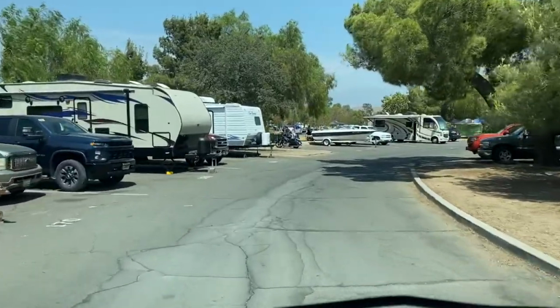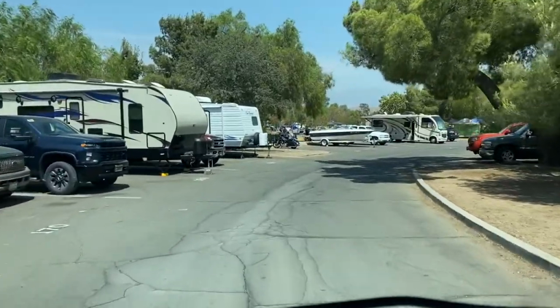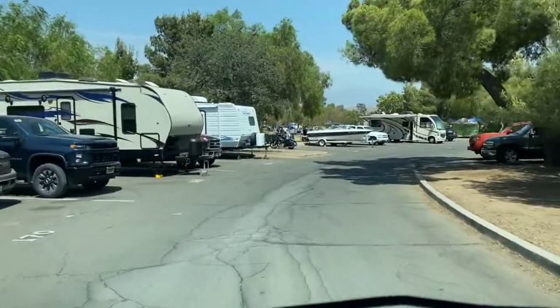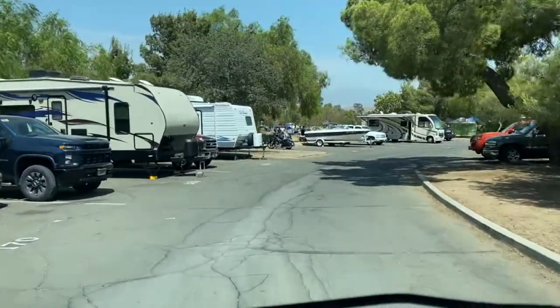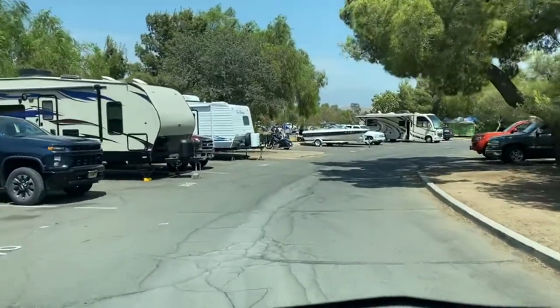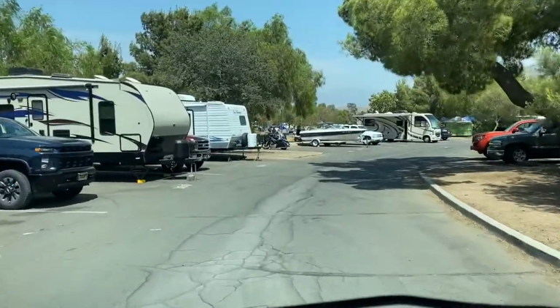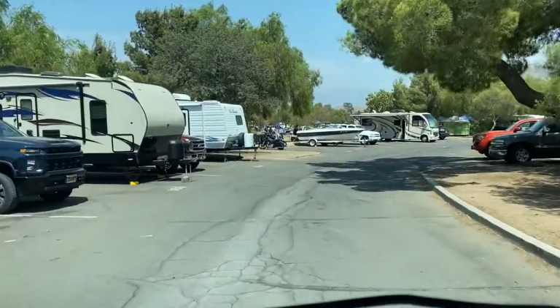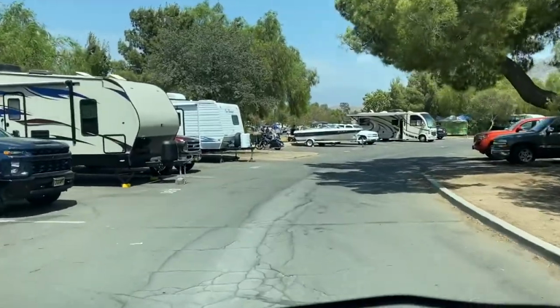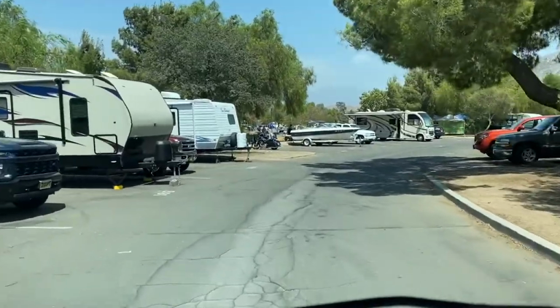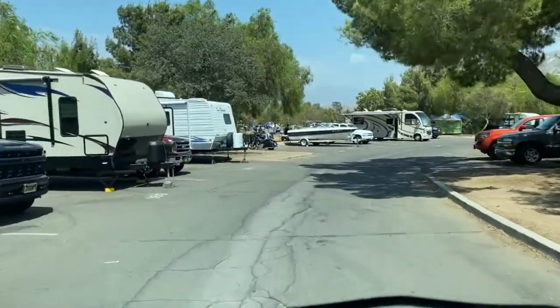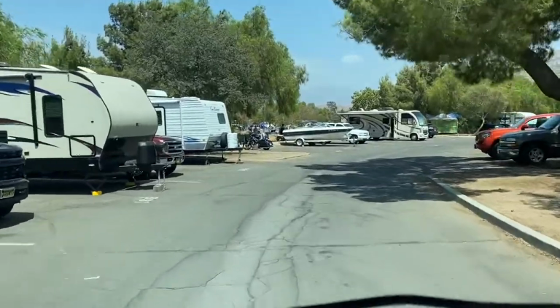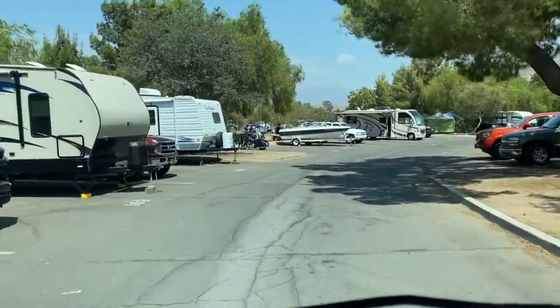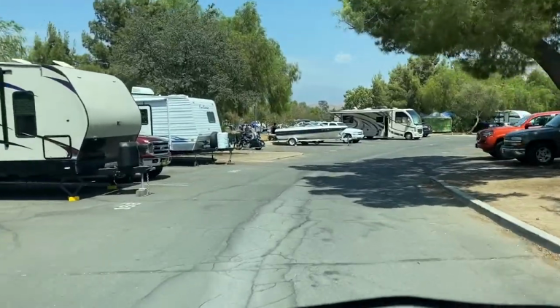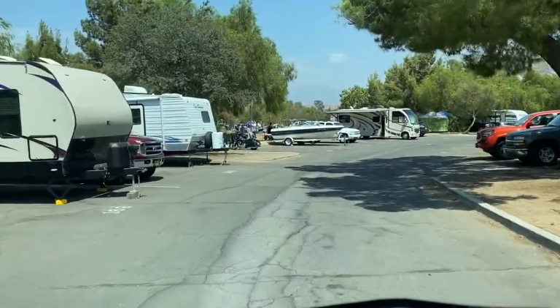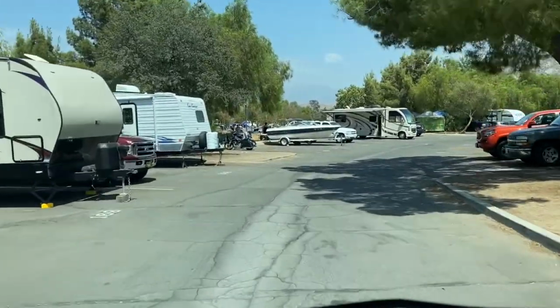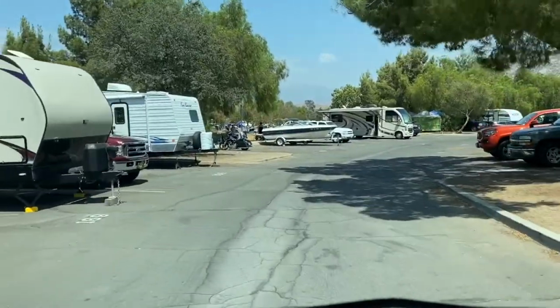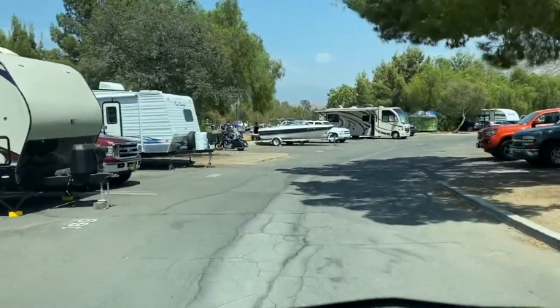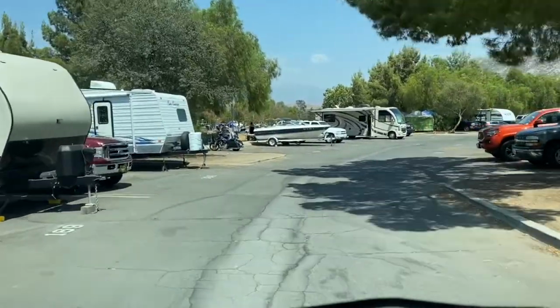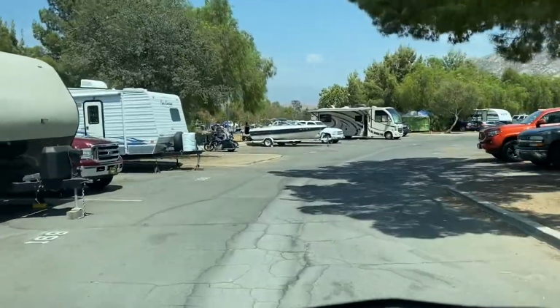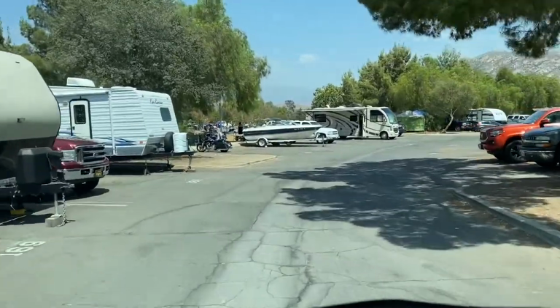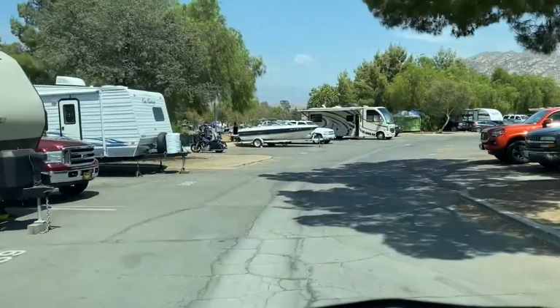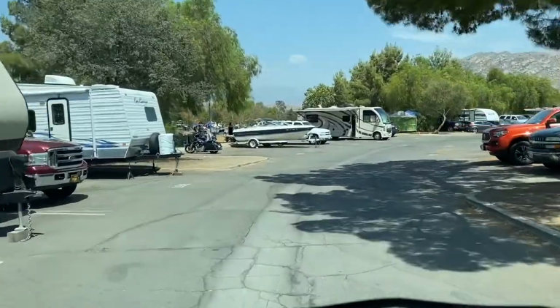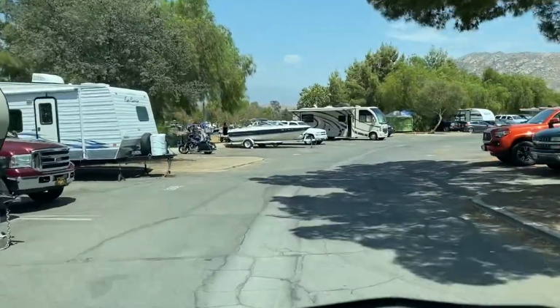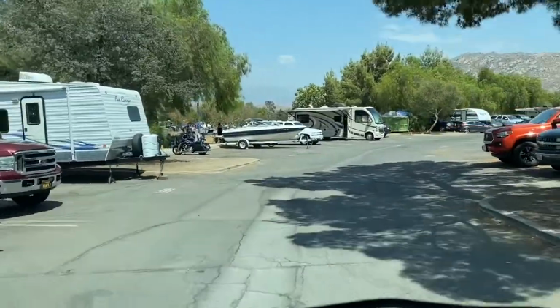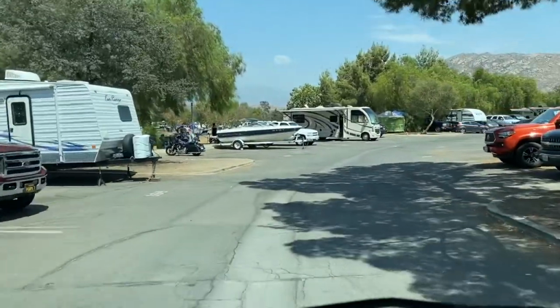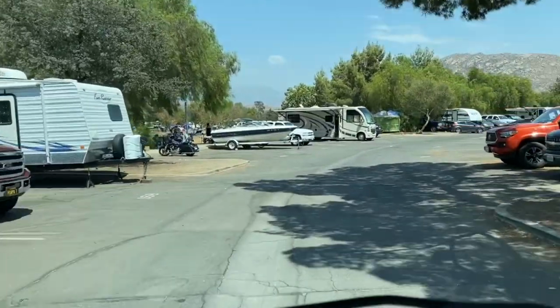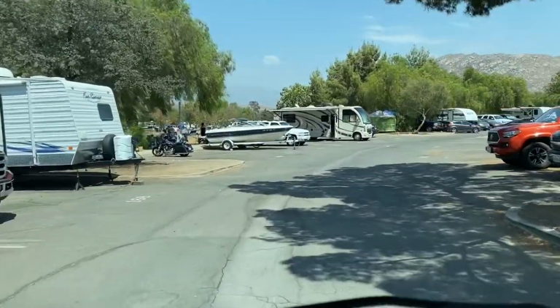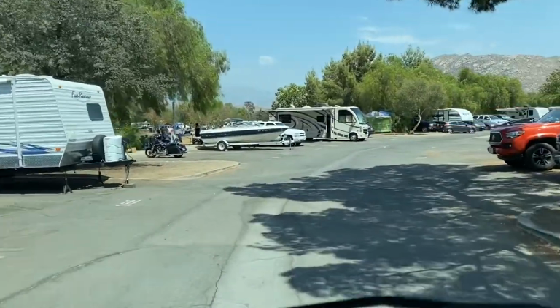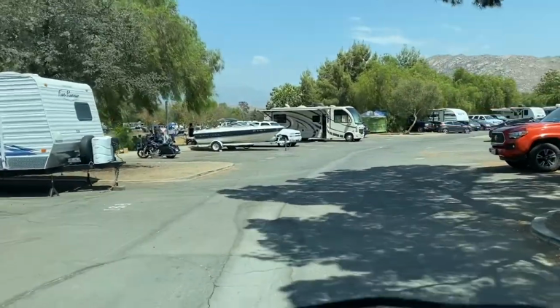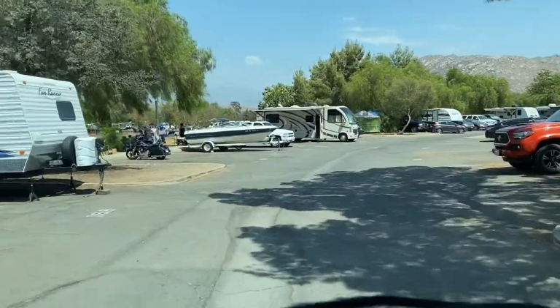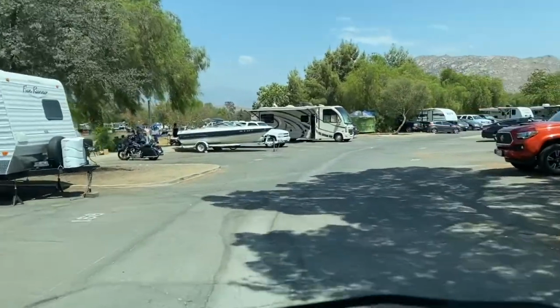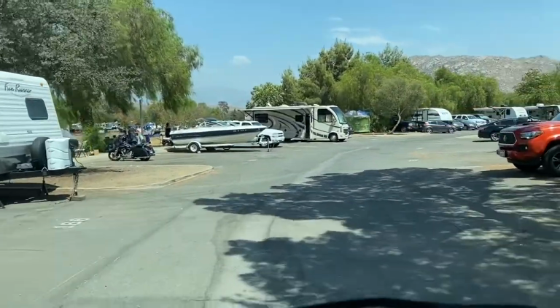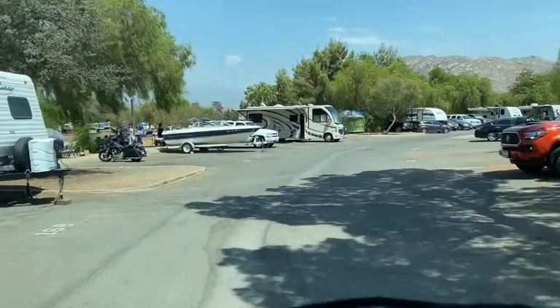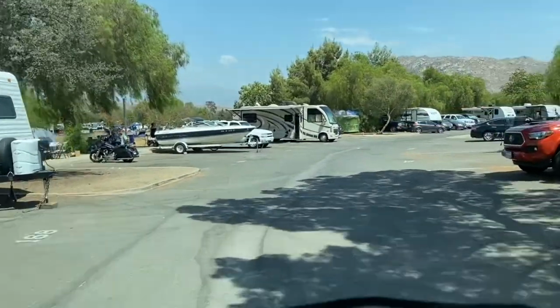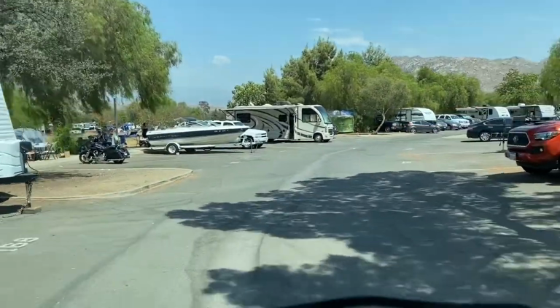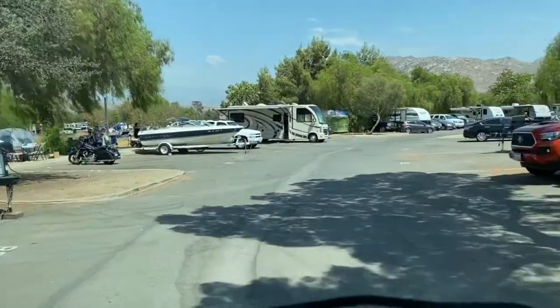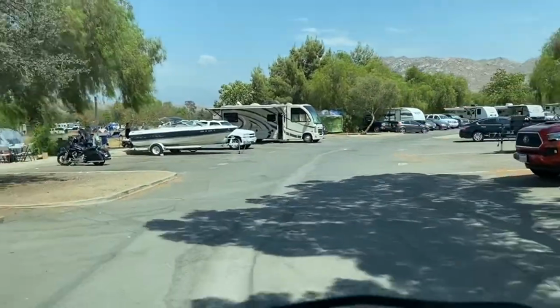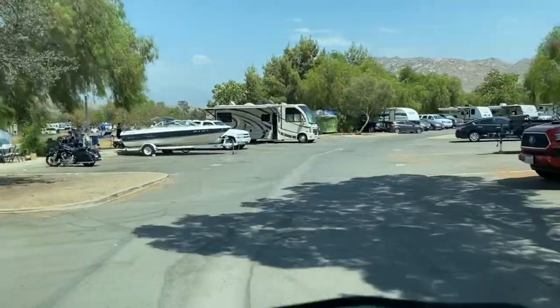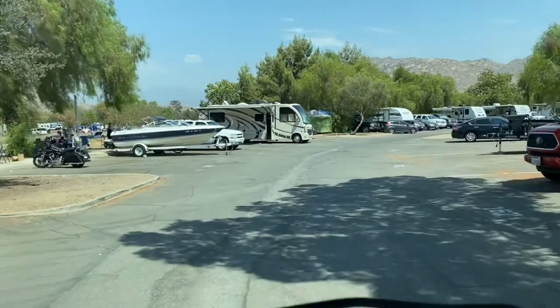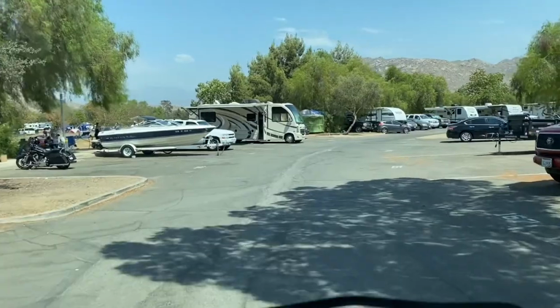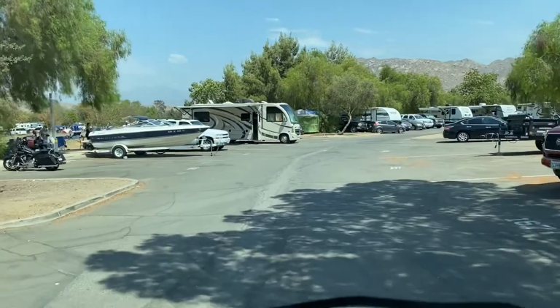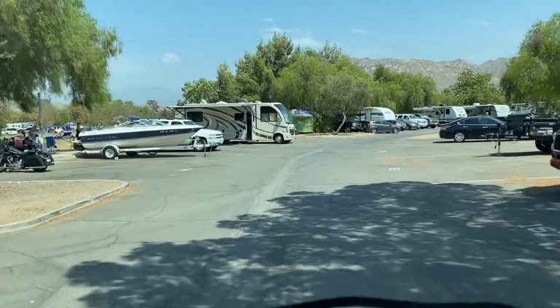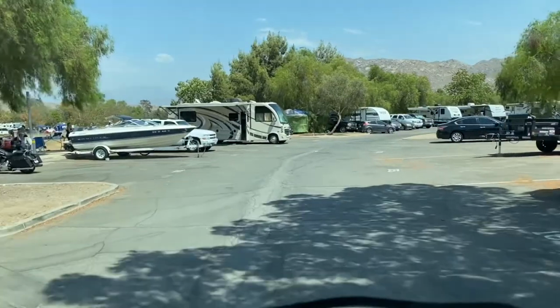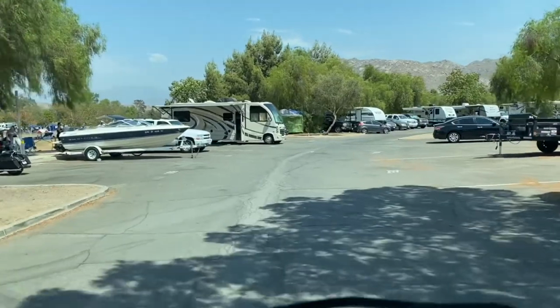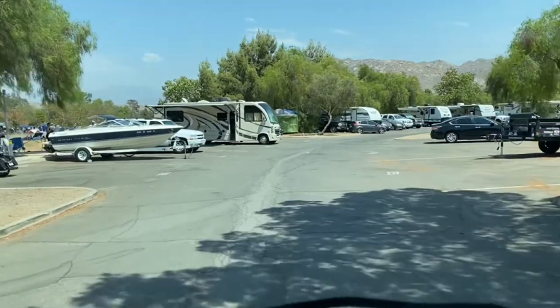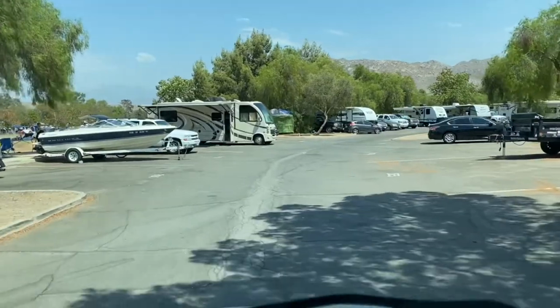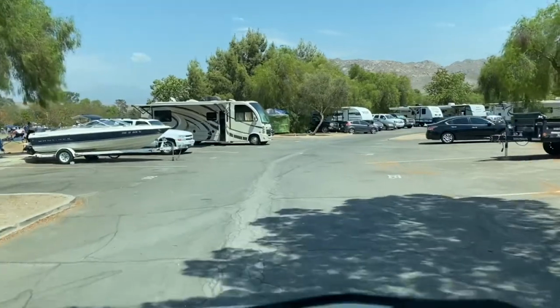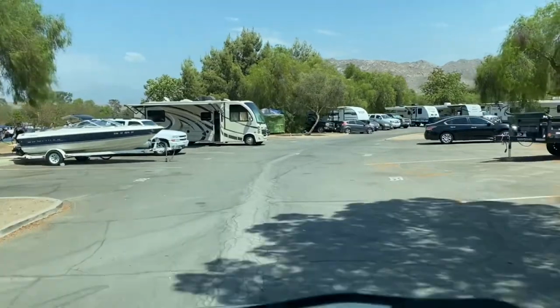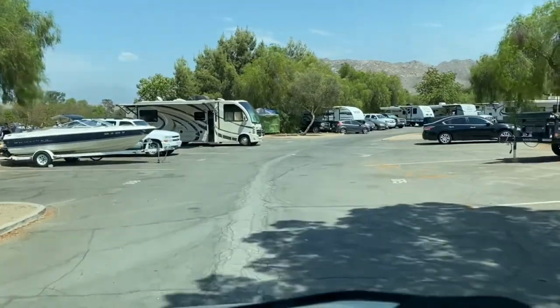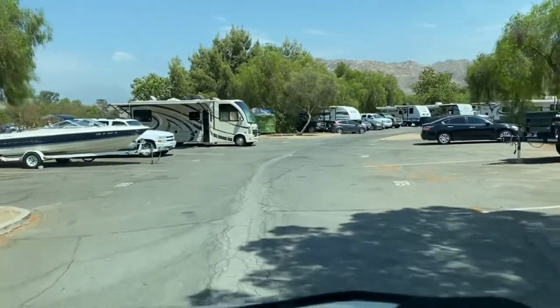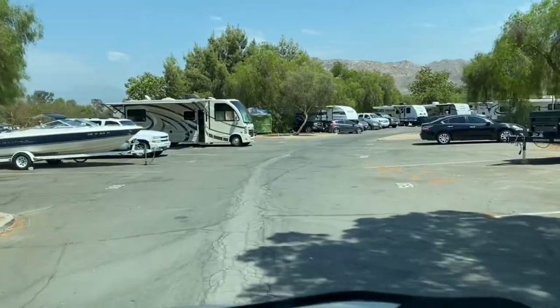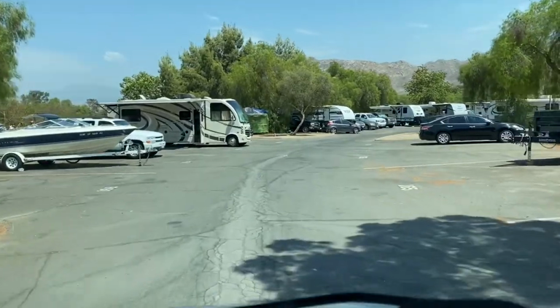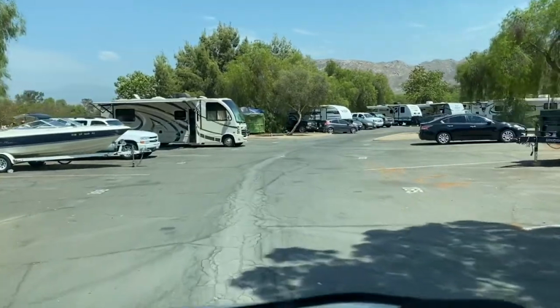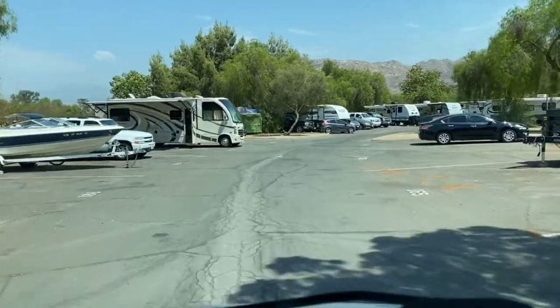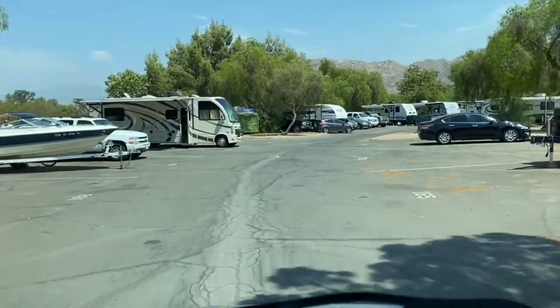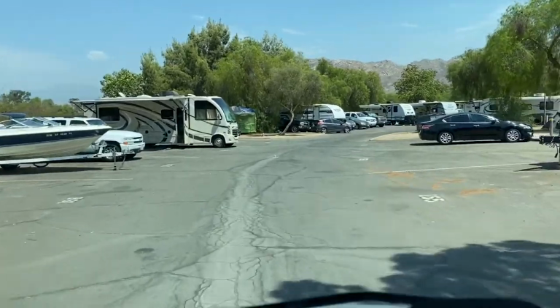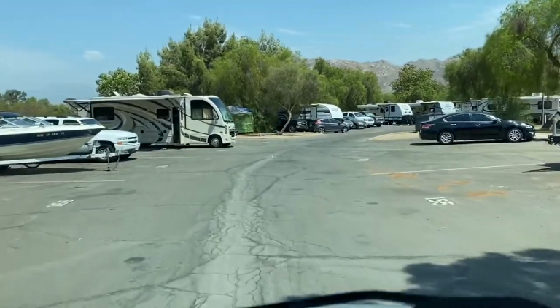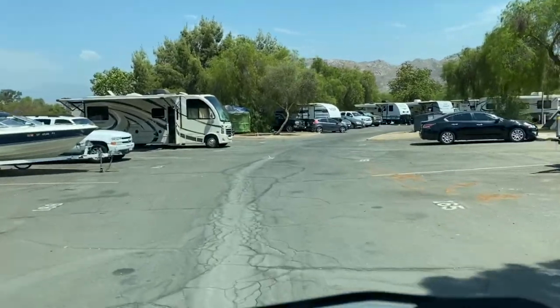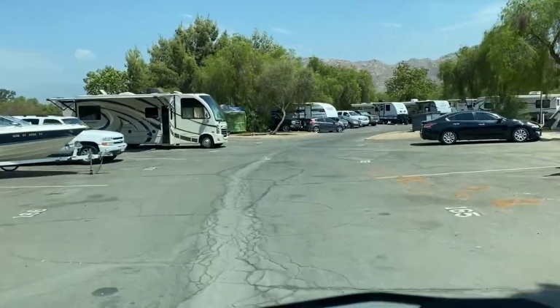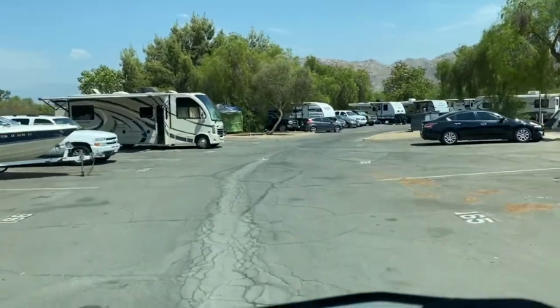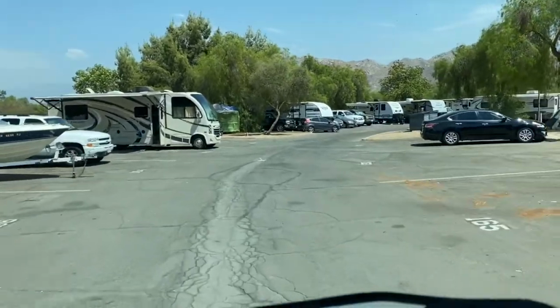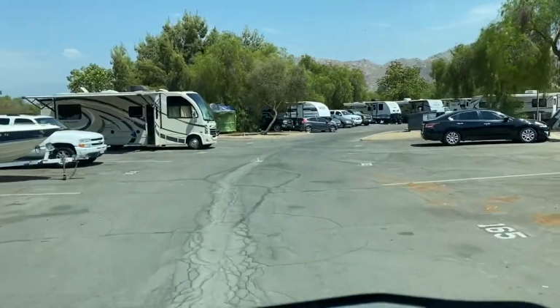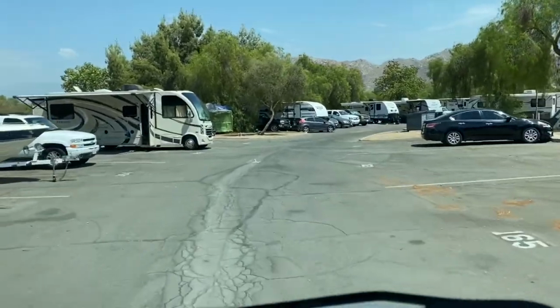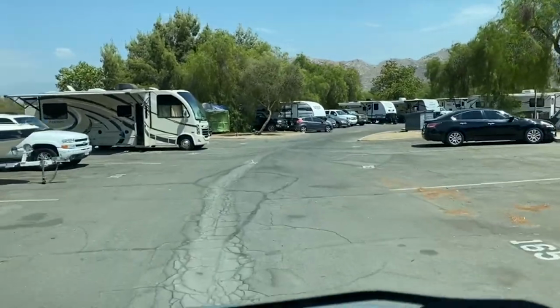At this point, the marina in Lake Perris is closed, so you will have to park your boat on your spot.